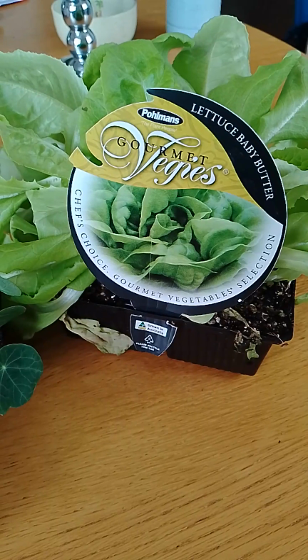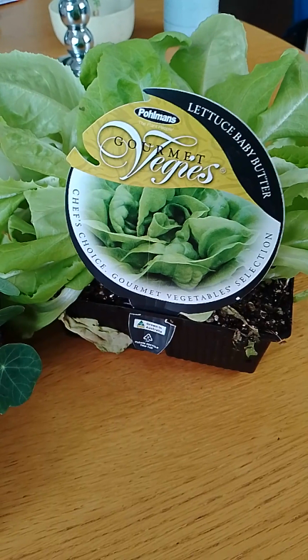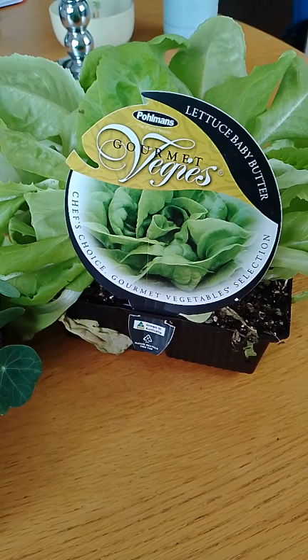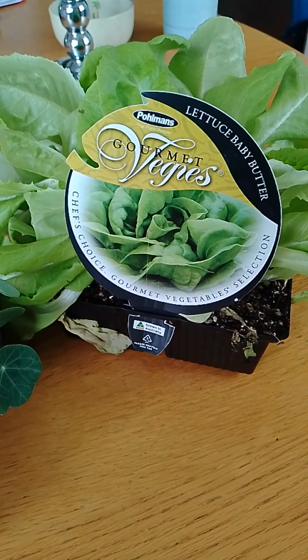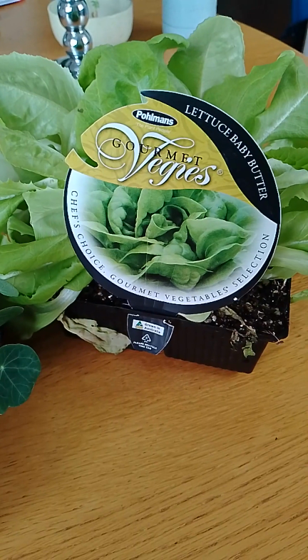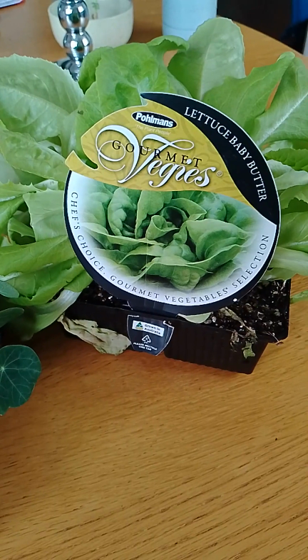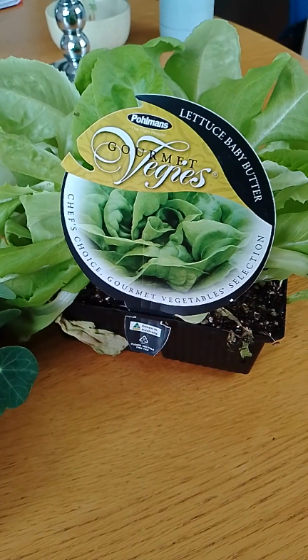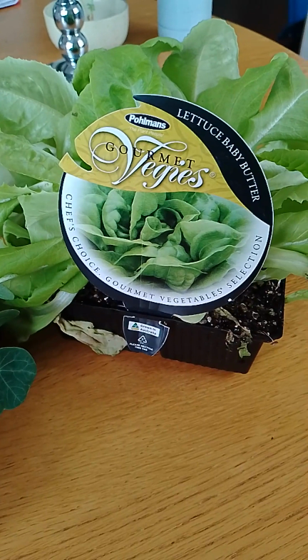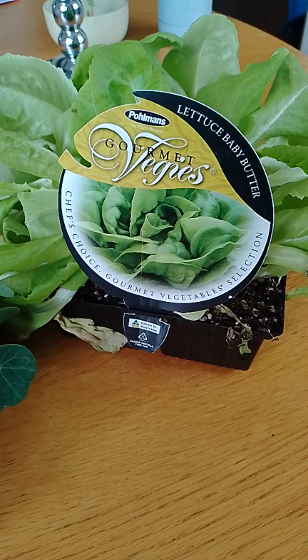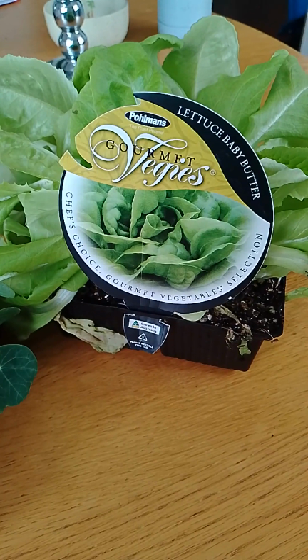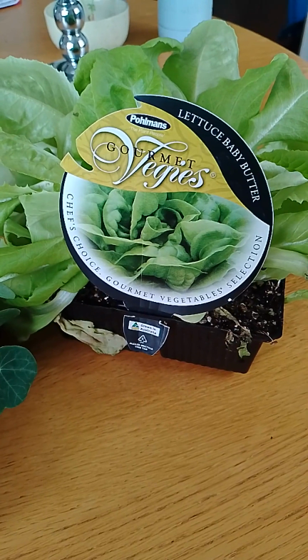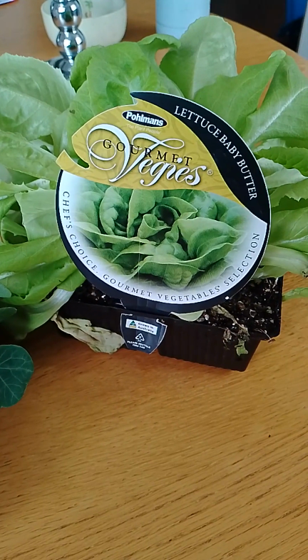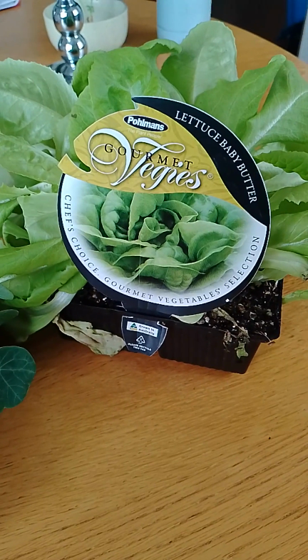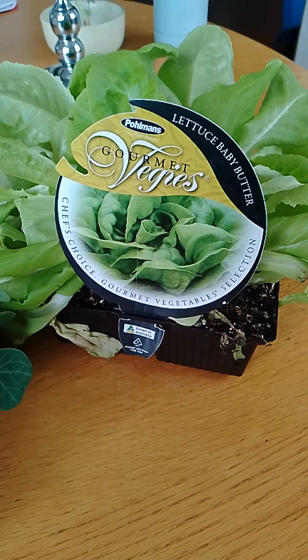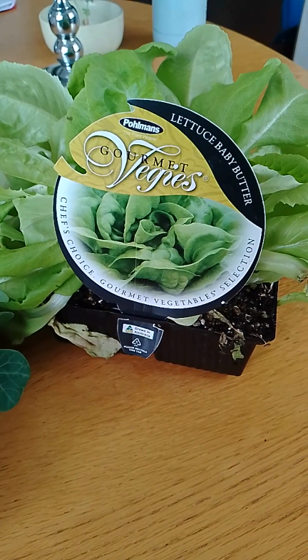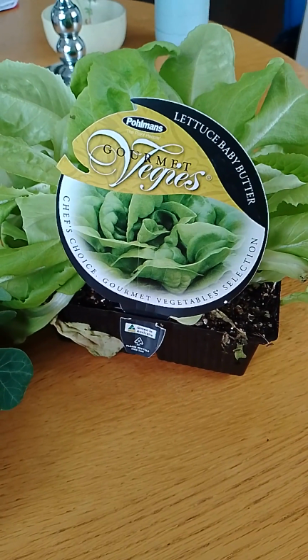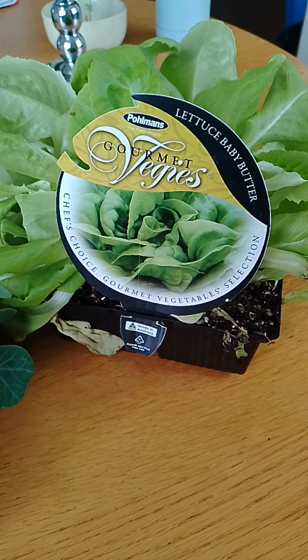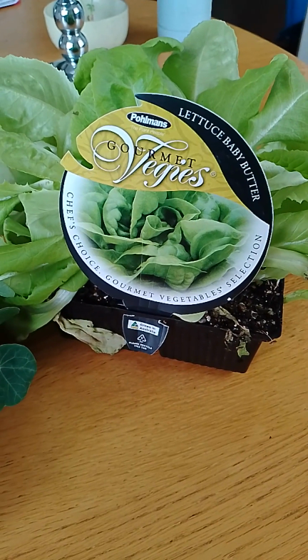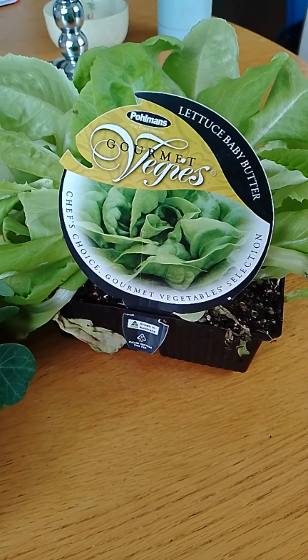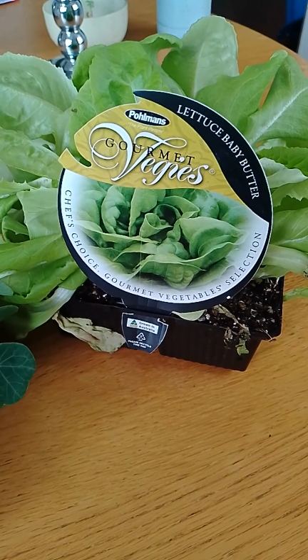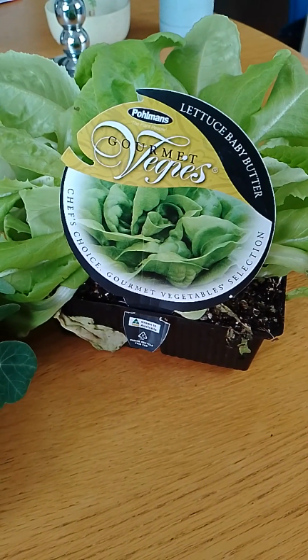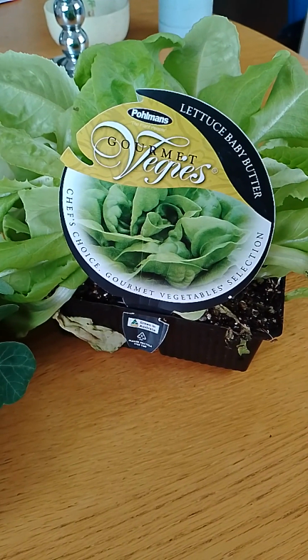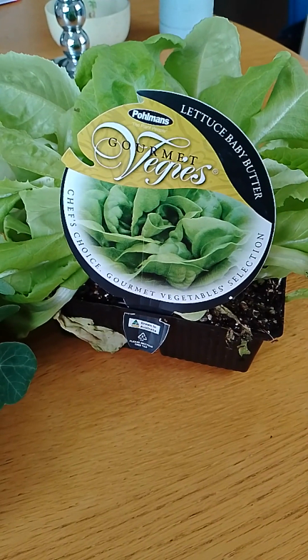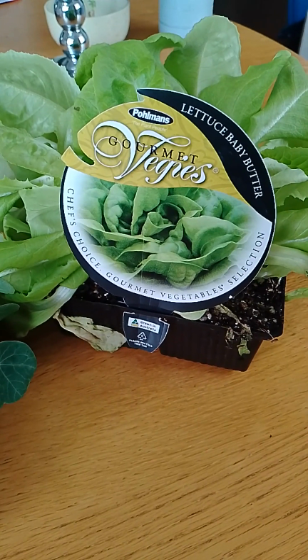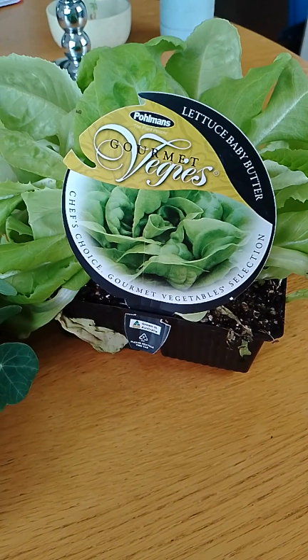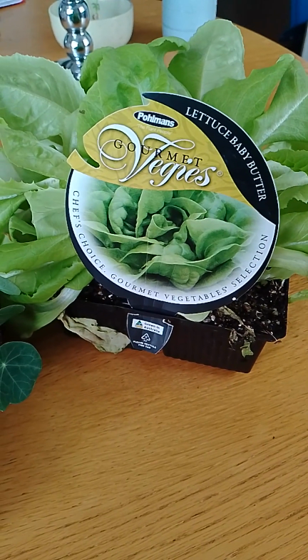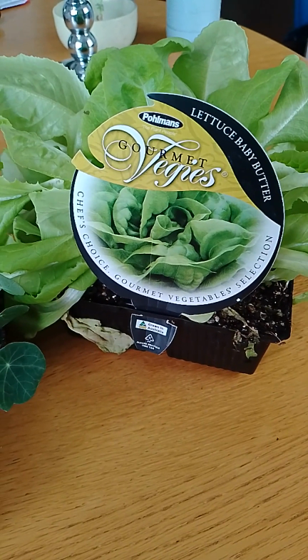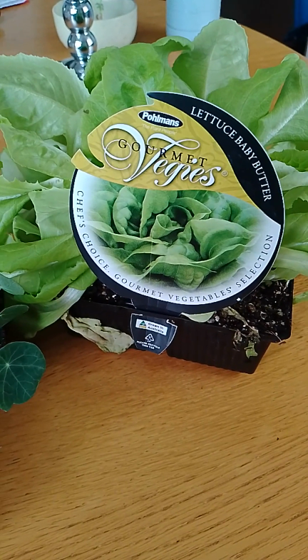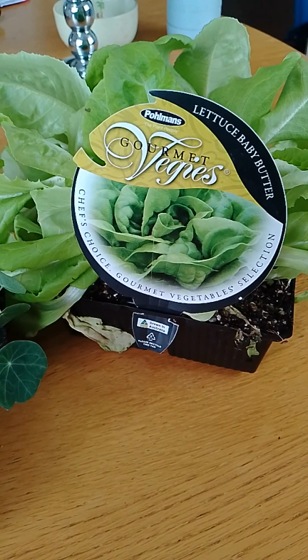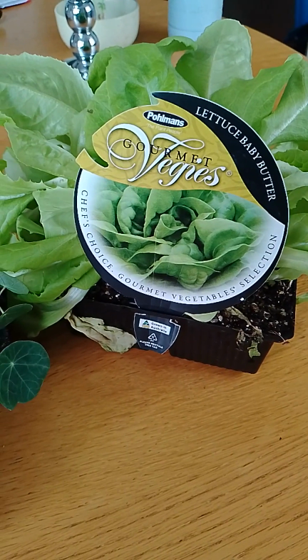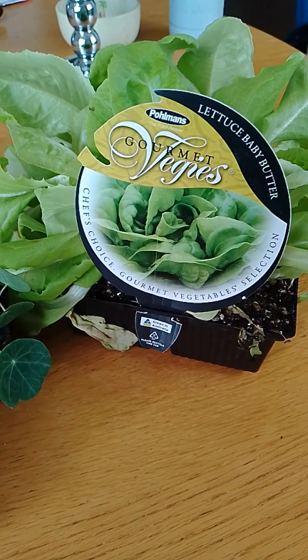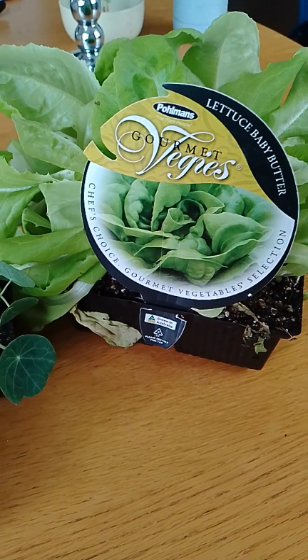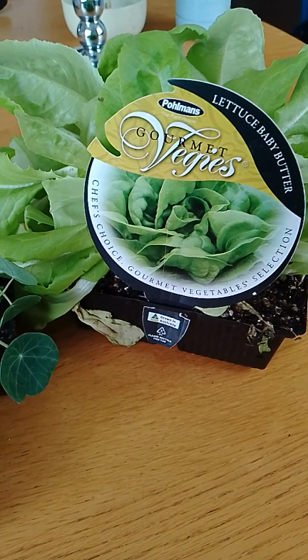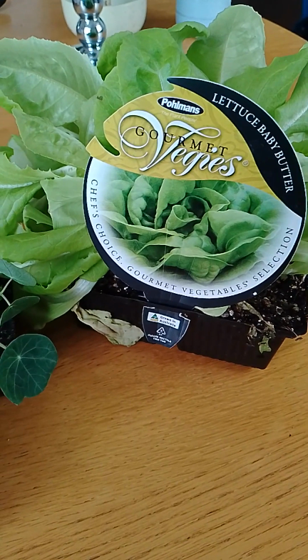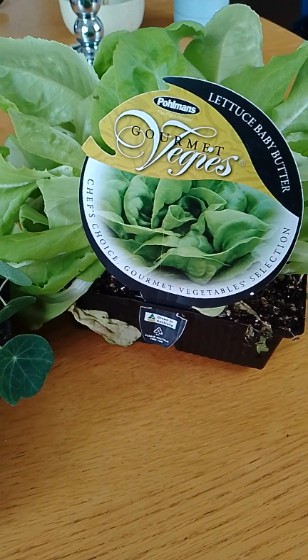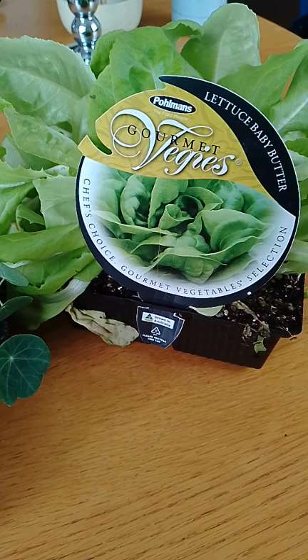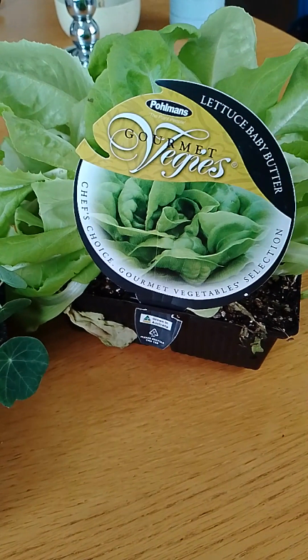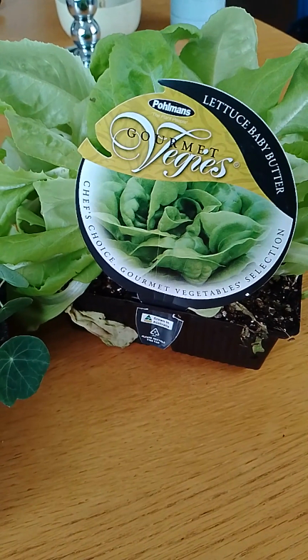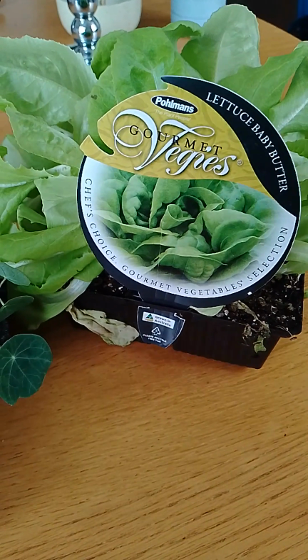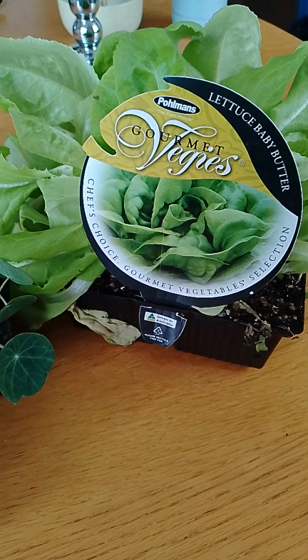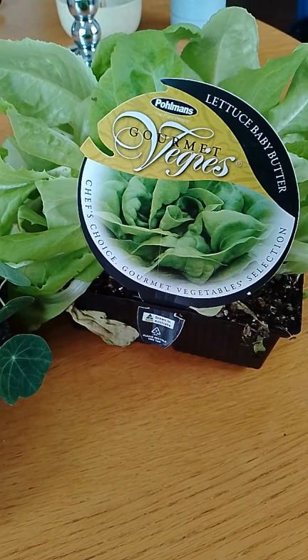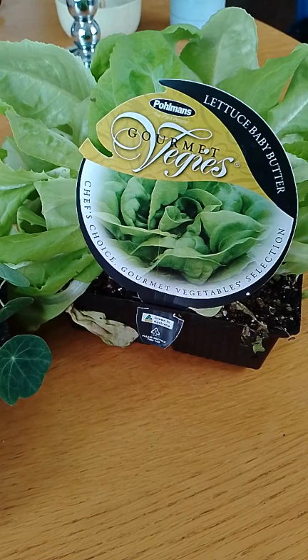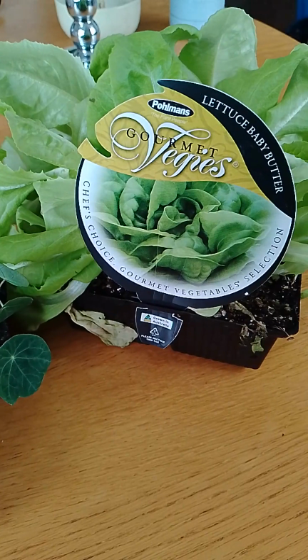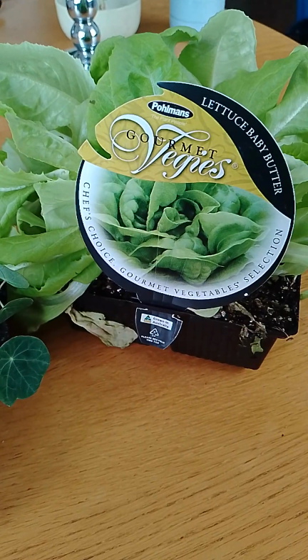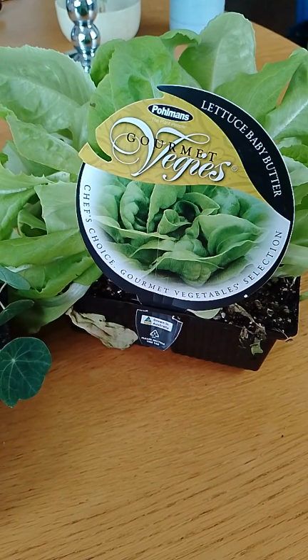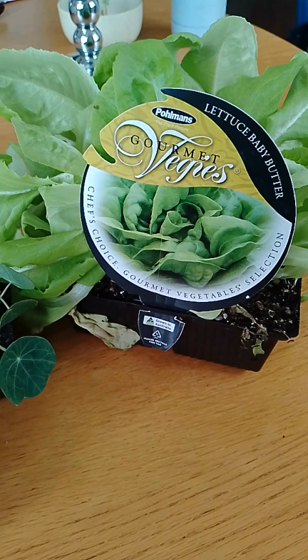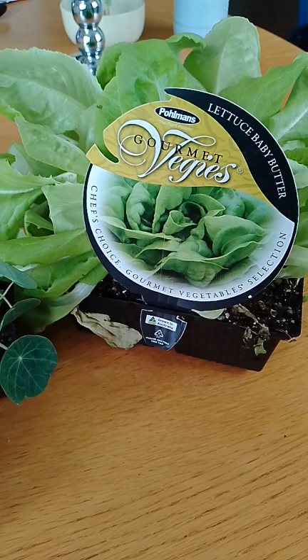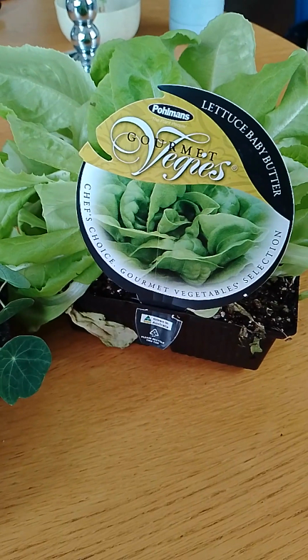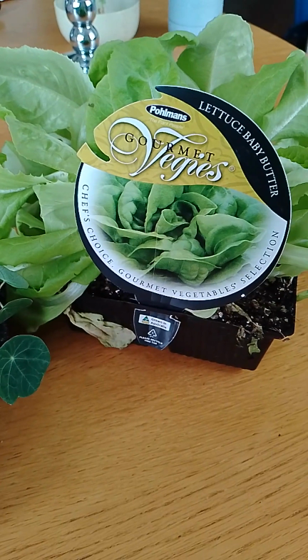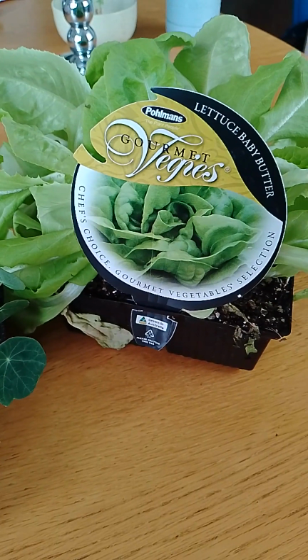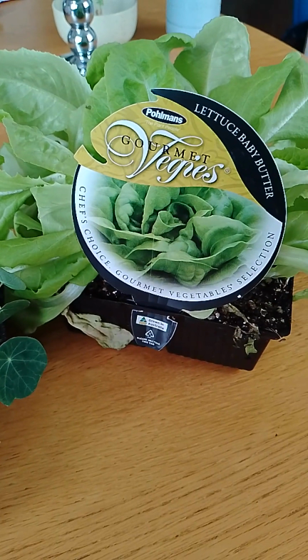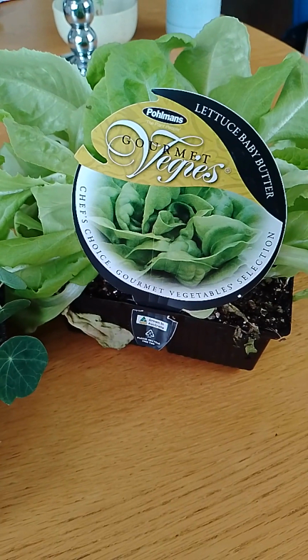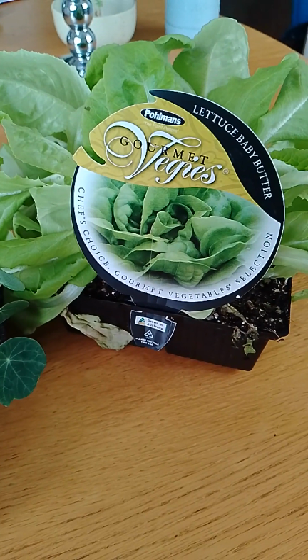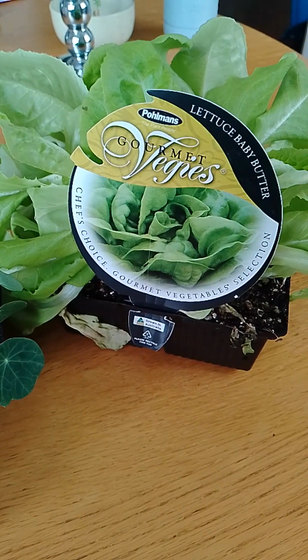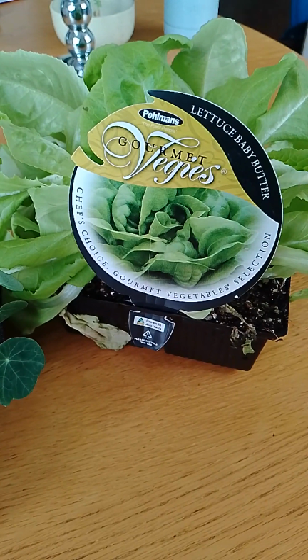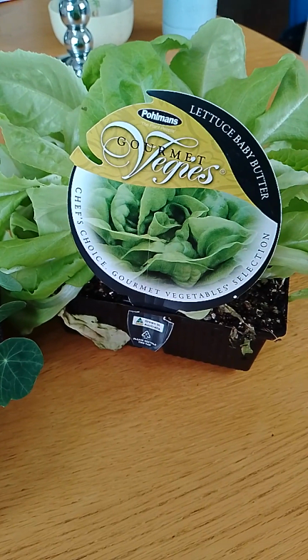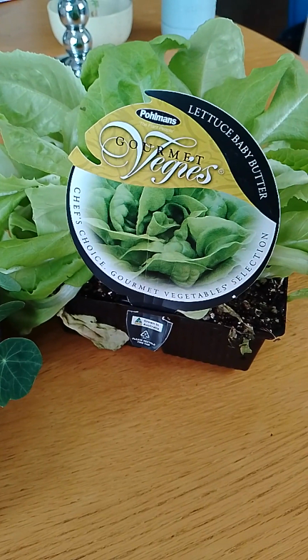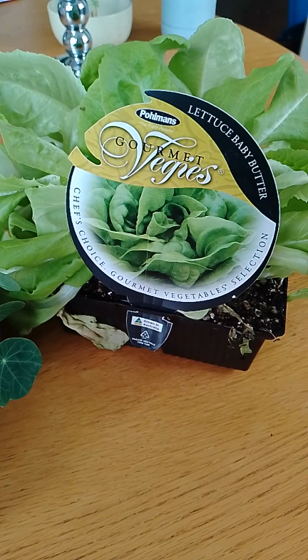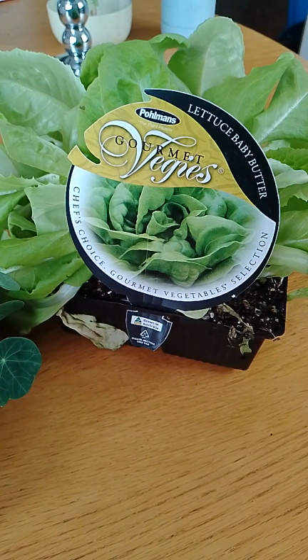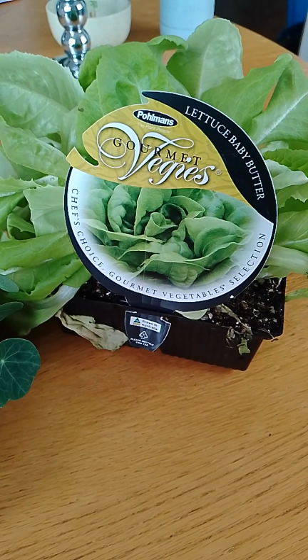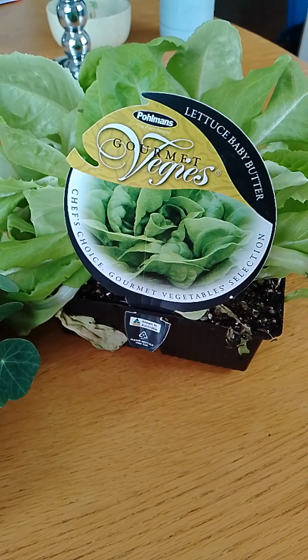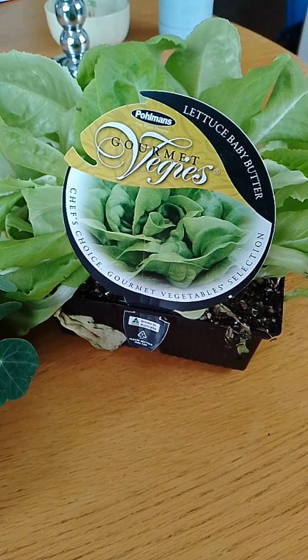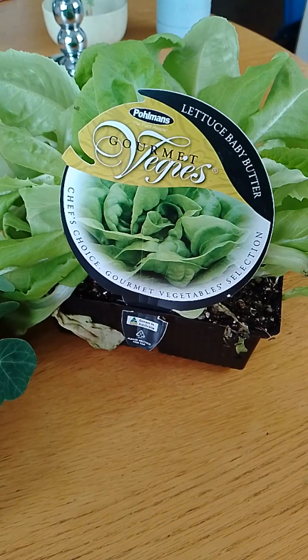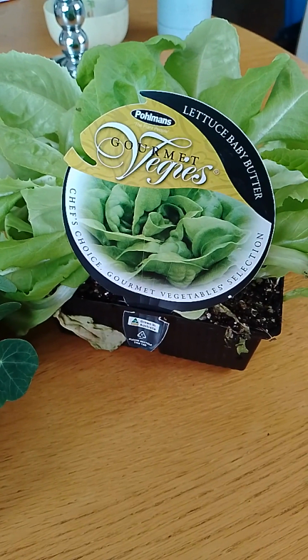Hello everyone. As you can tell, I am inside the house for a change. I just wanted to share with you what I have actually brought.